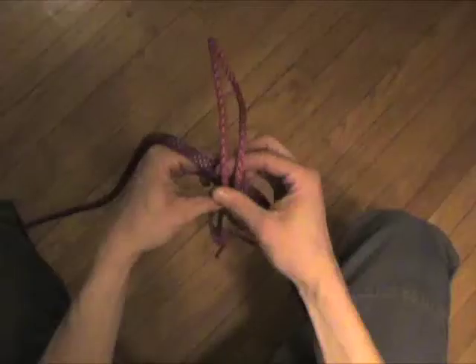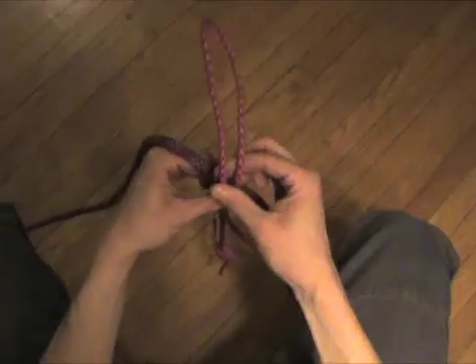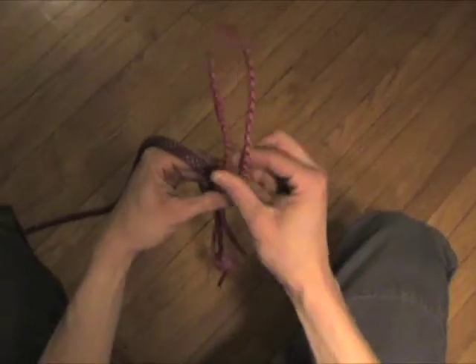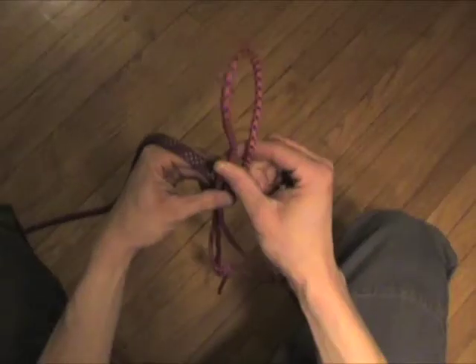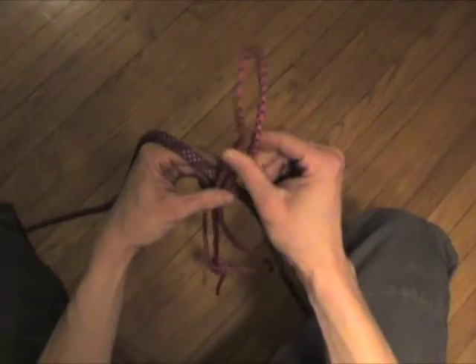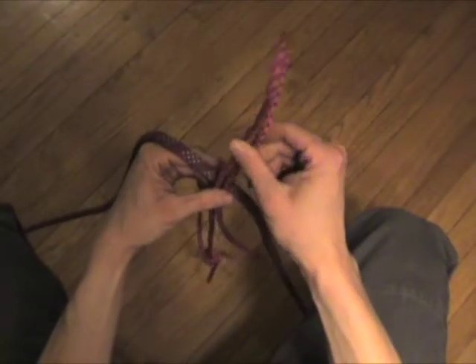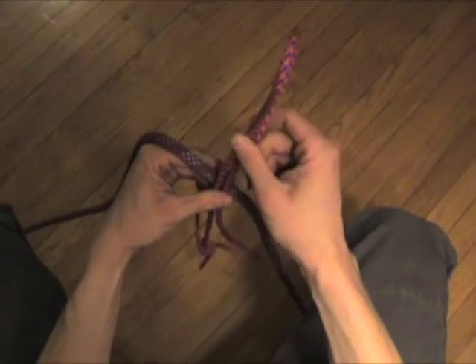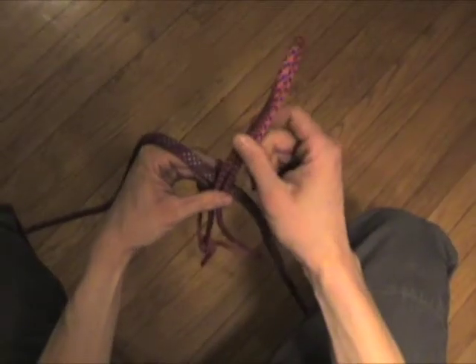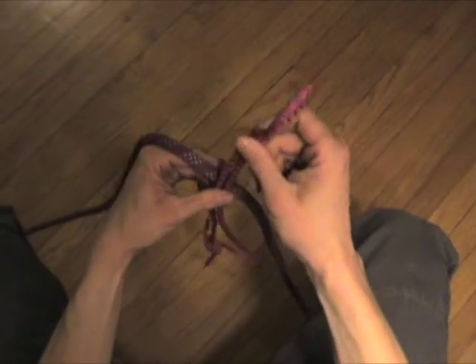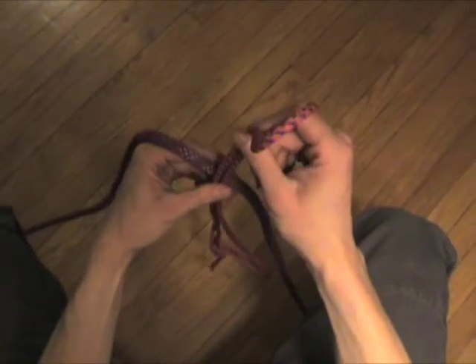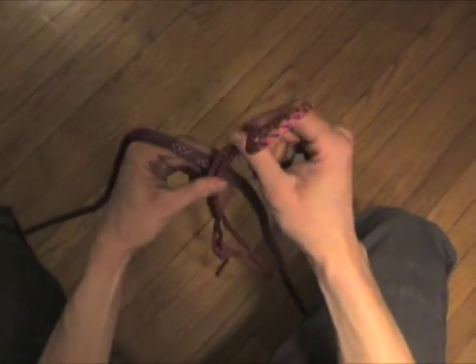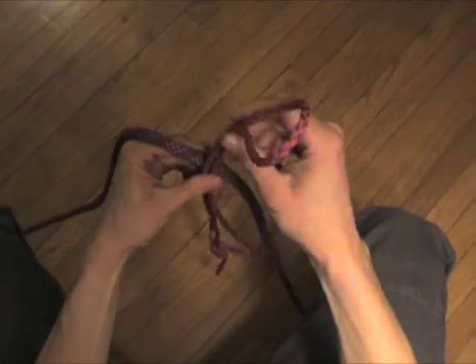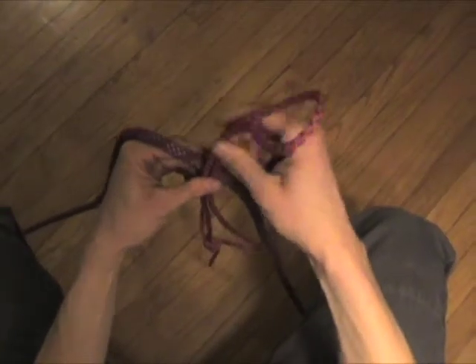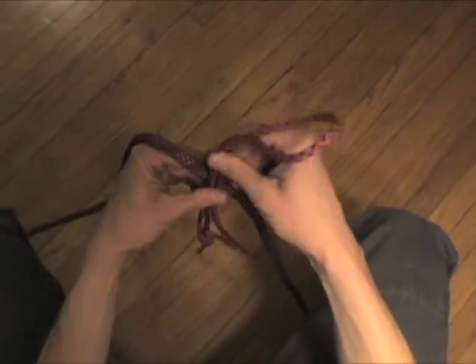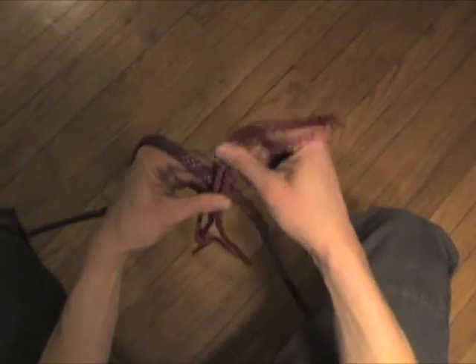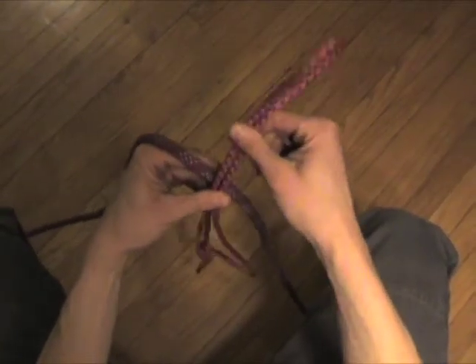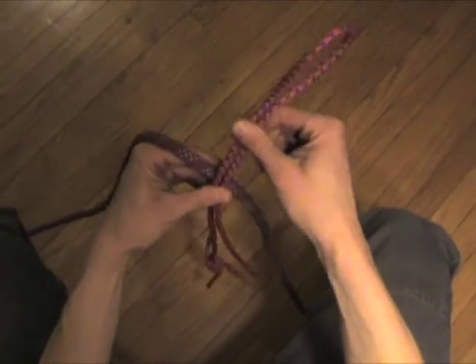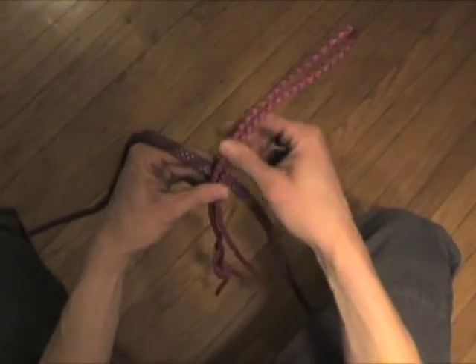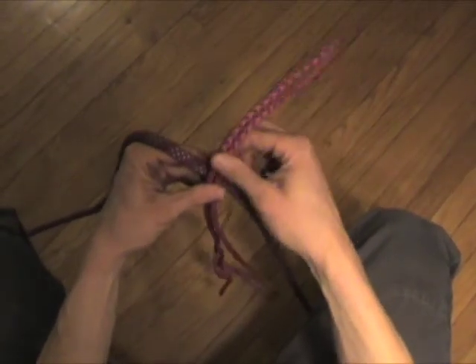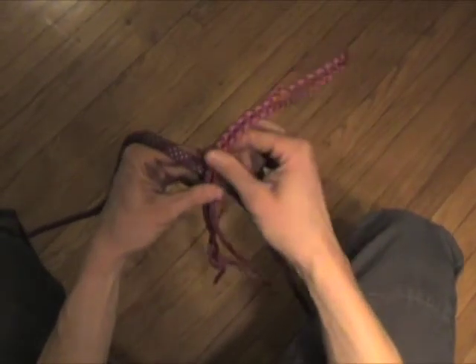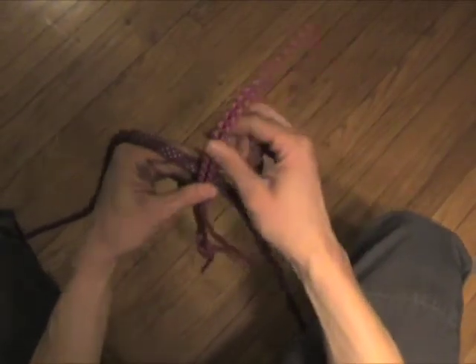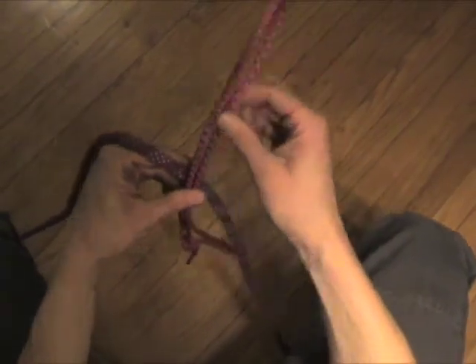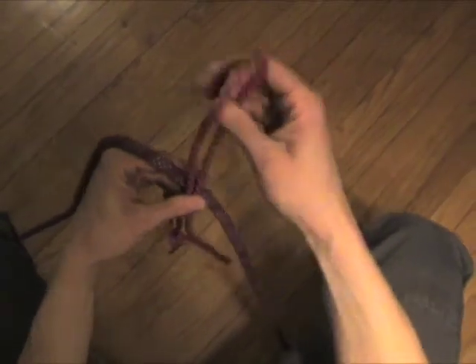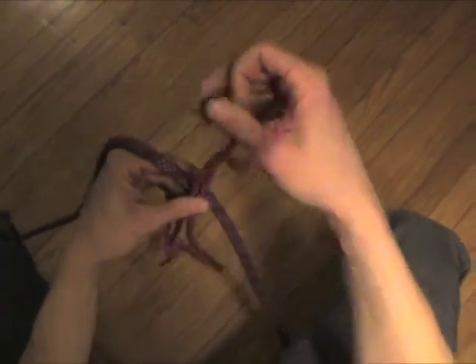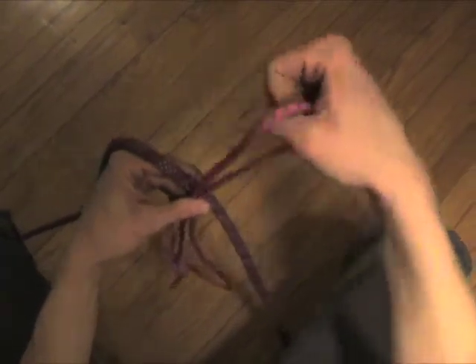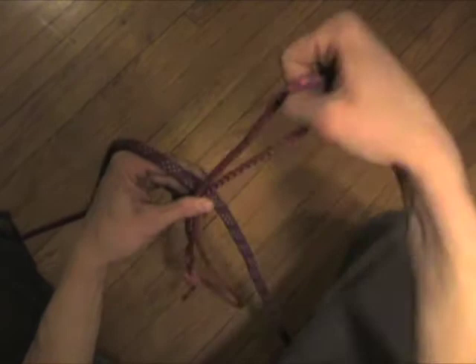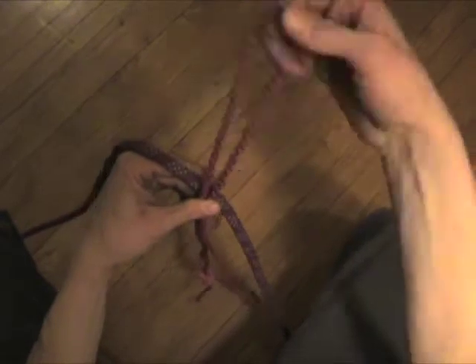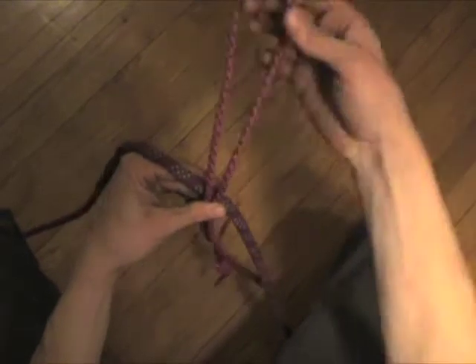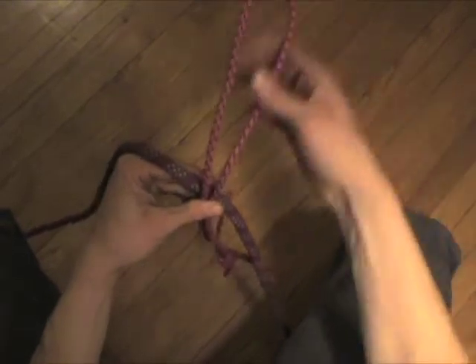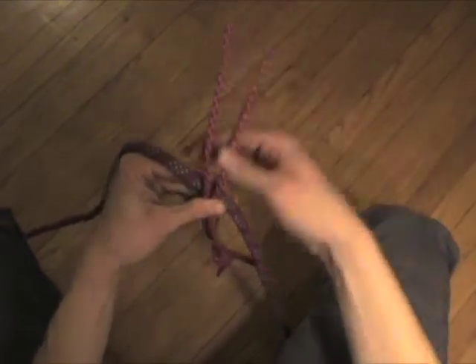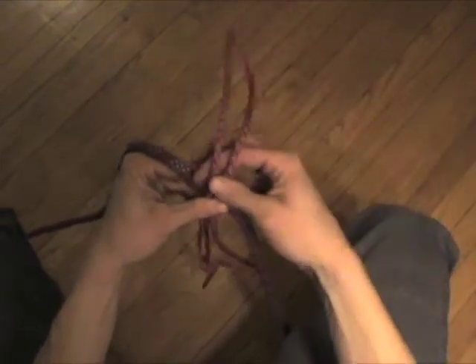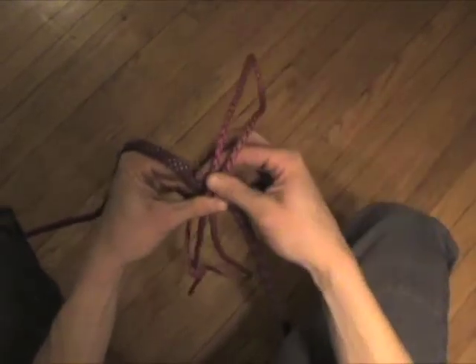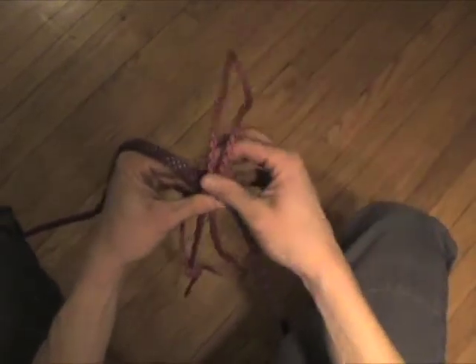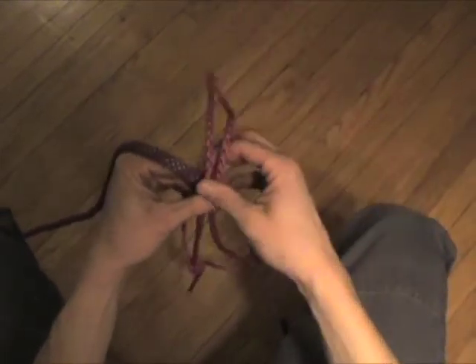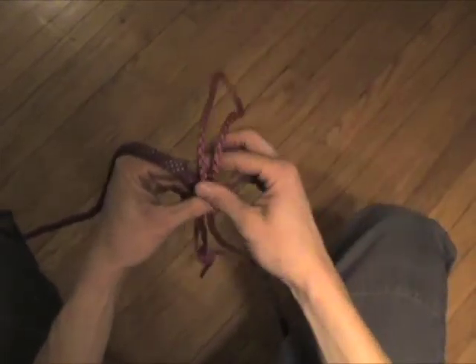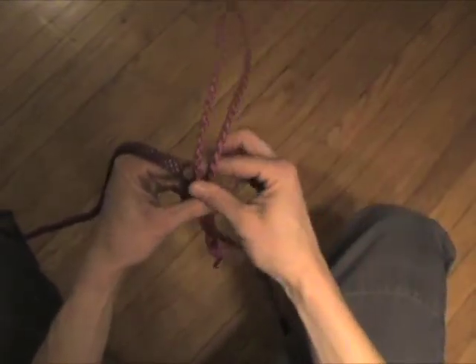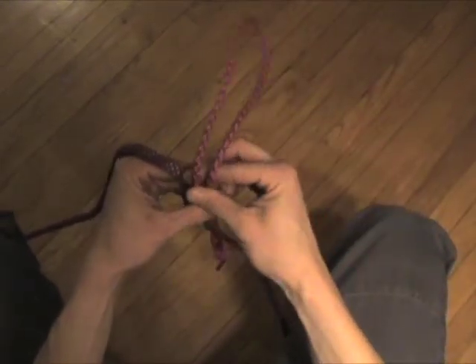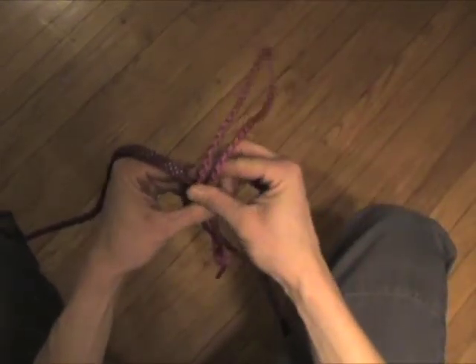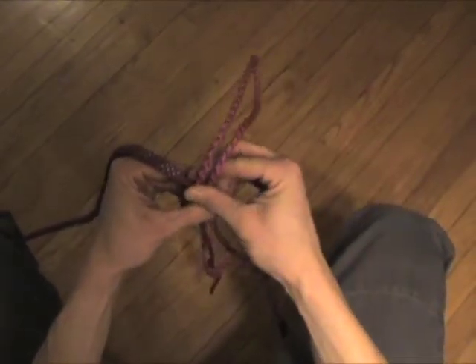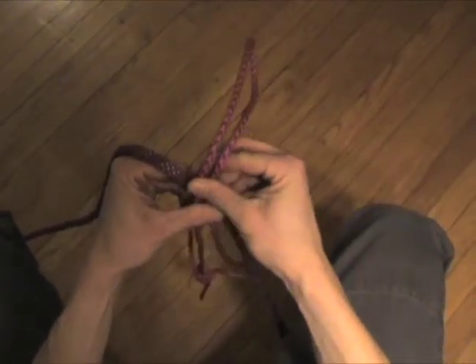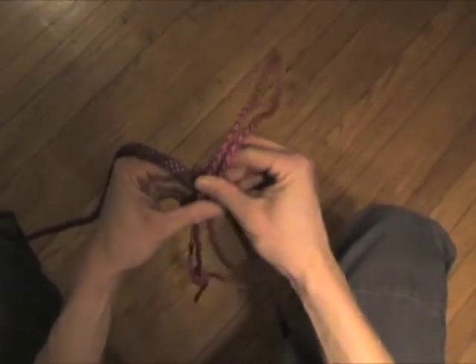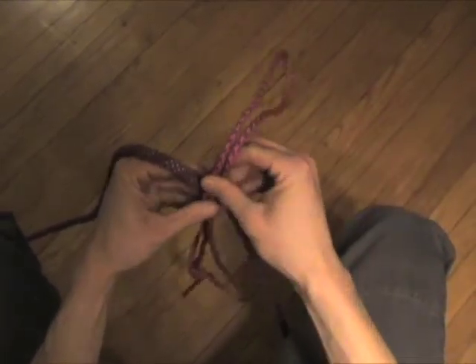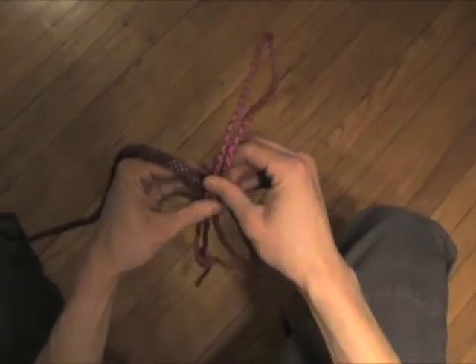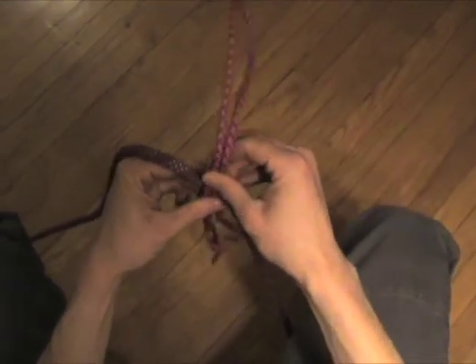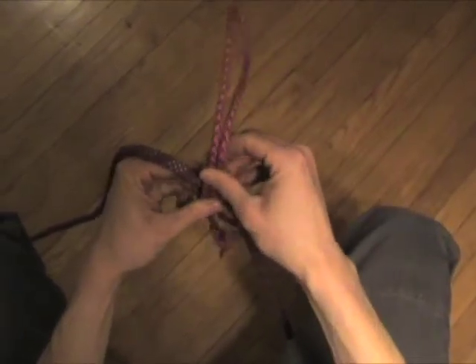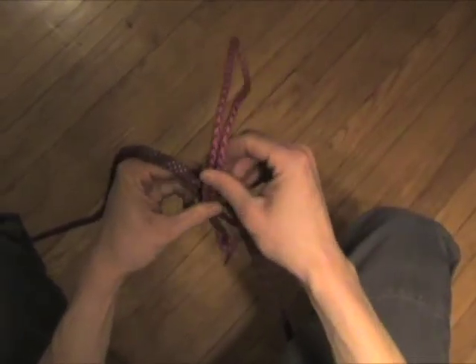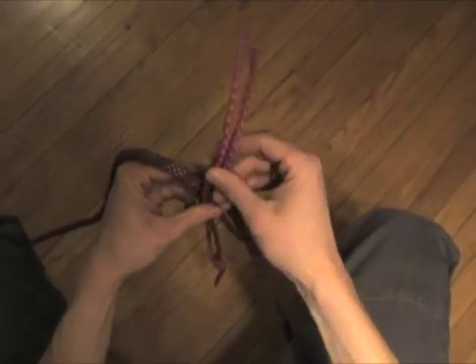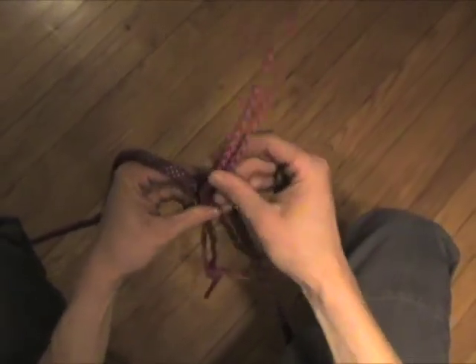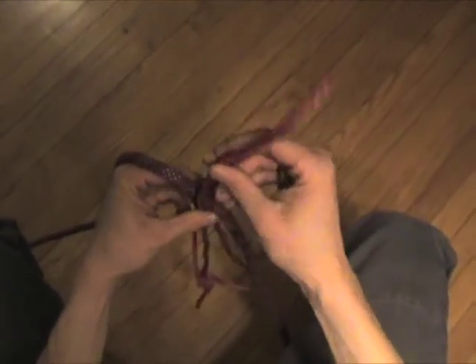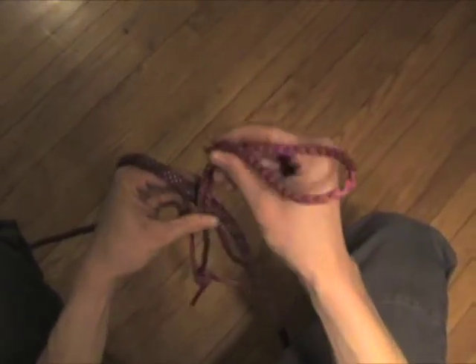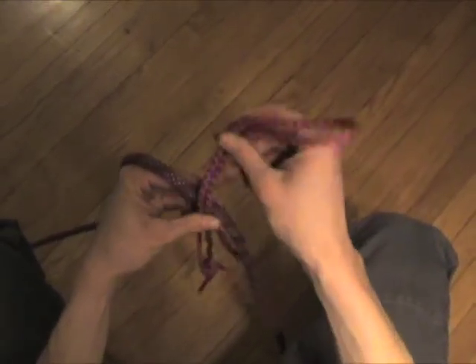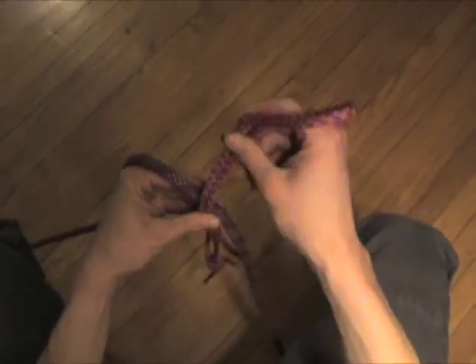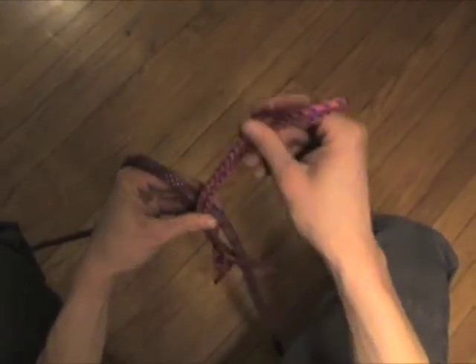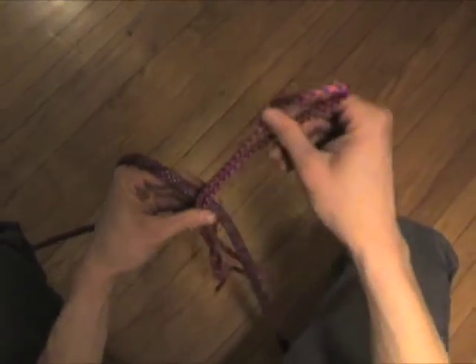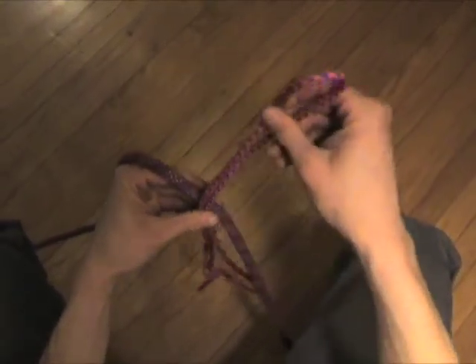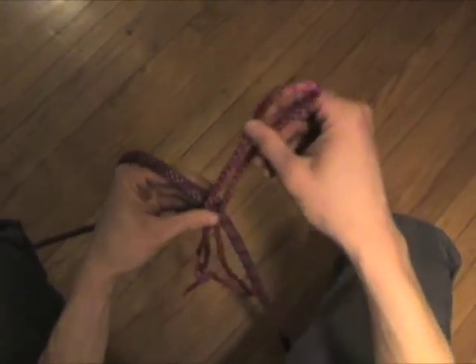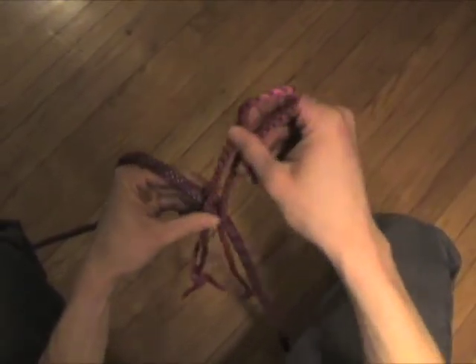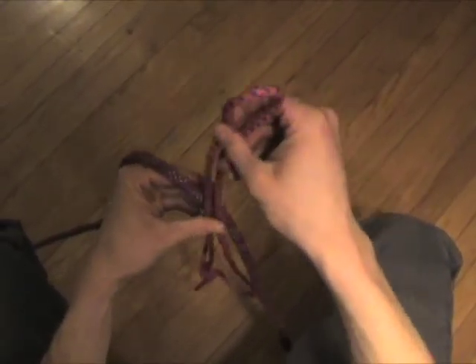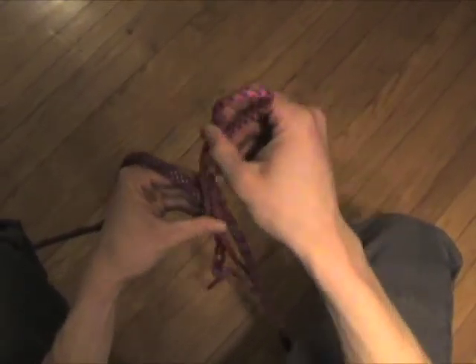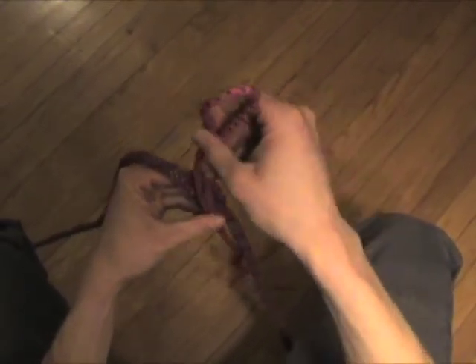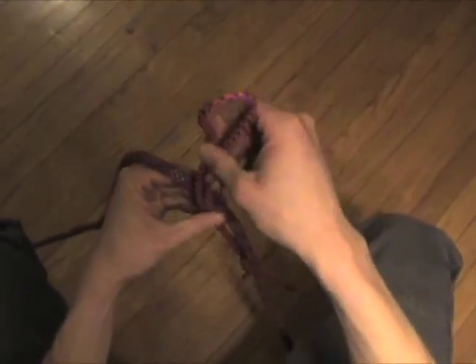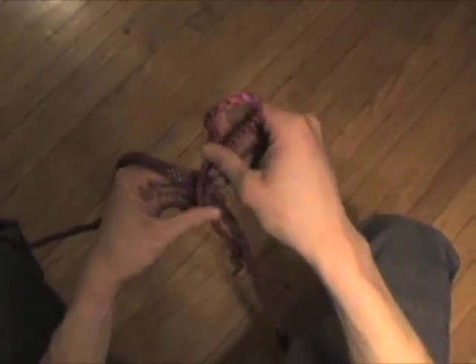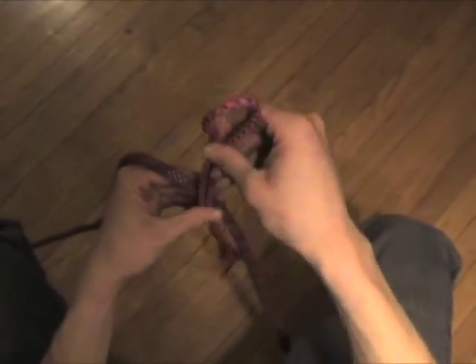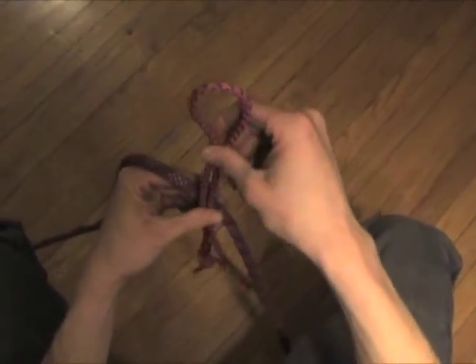Tying a Klemheist. A Klemheist is a friction hitch that will allow you to ascend a rope, and it also has rescue features.